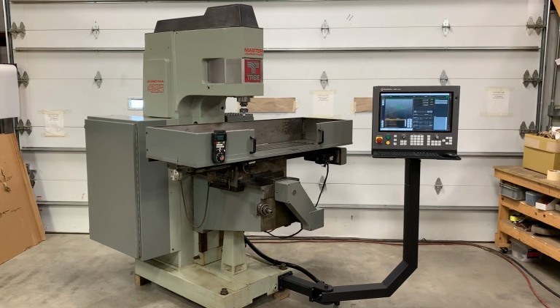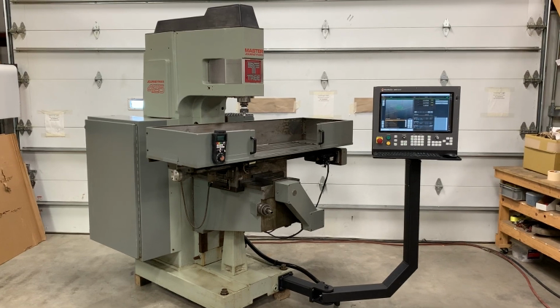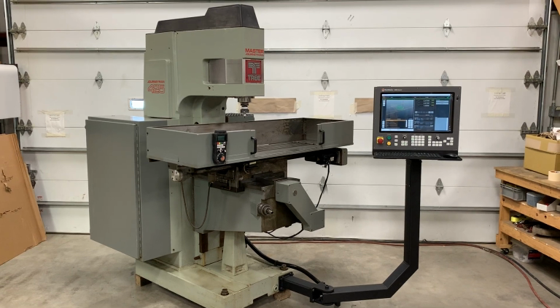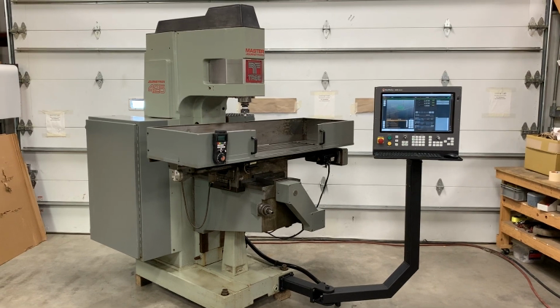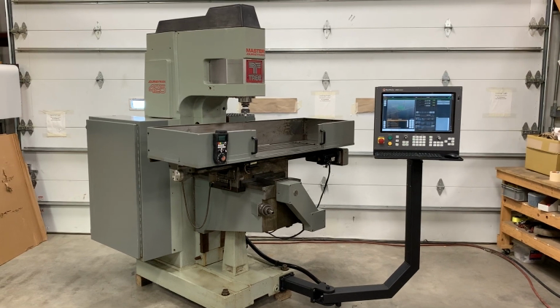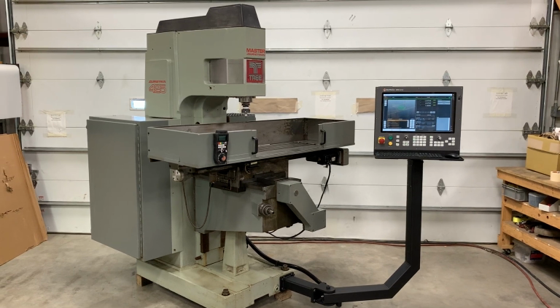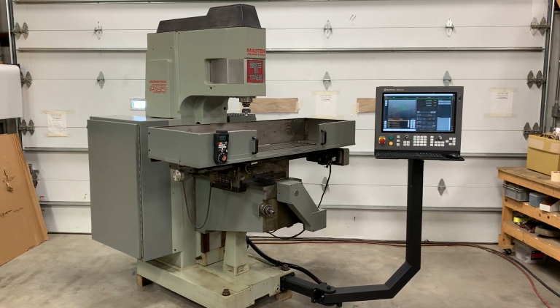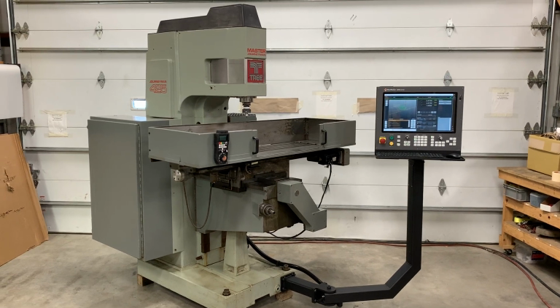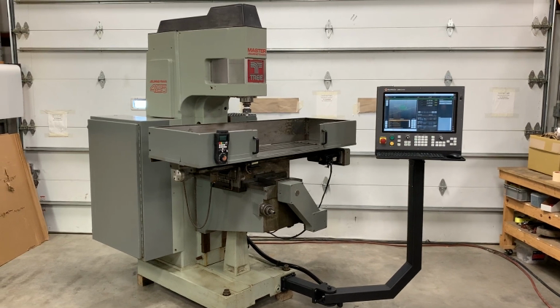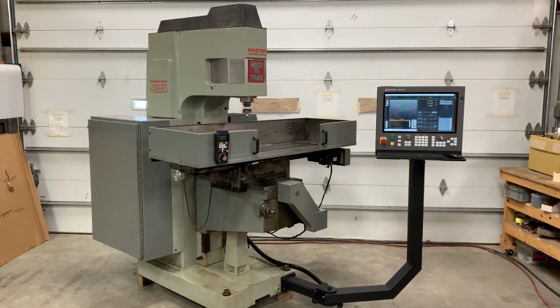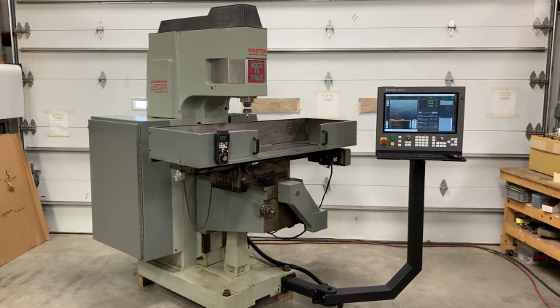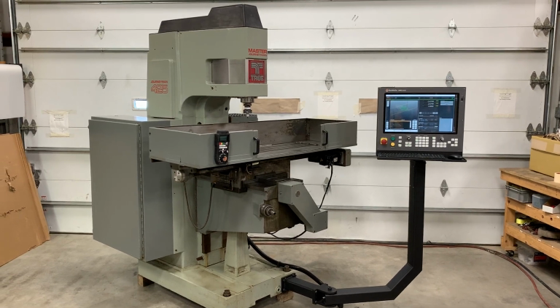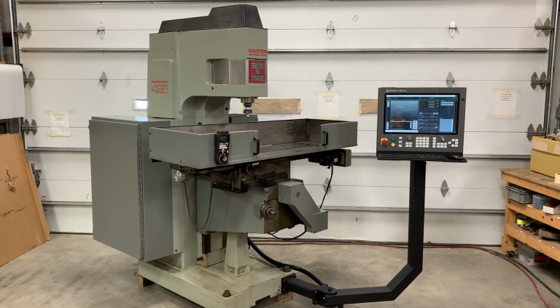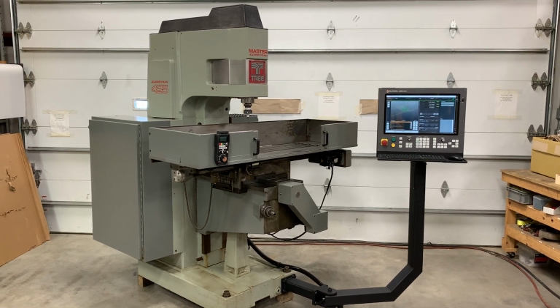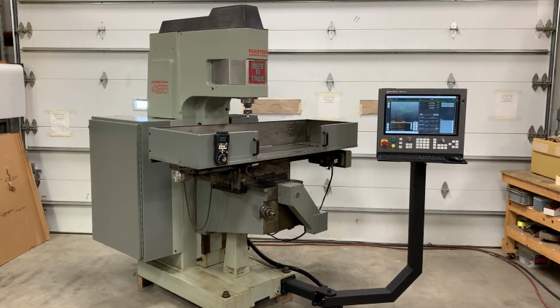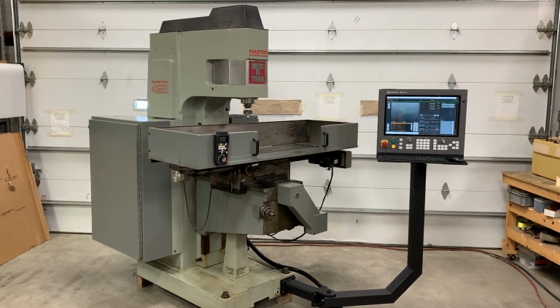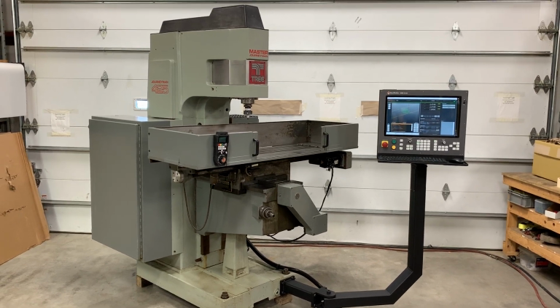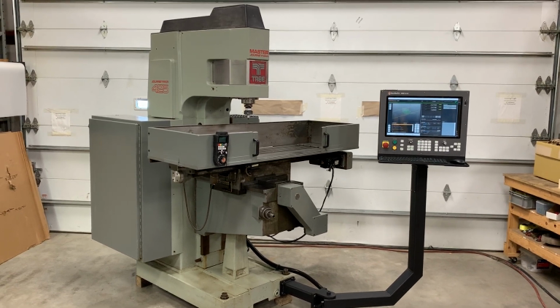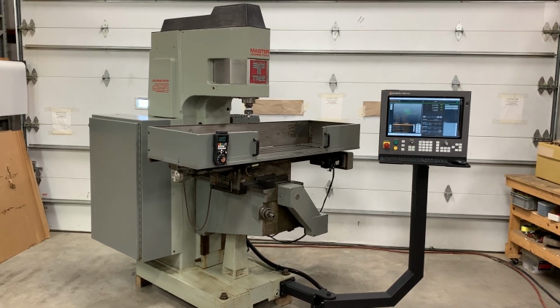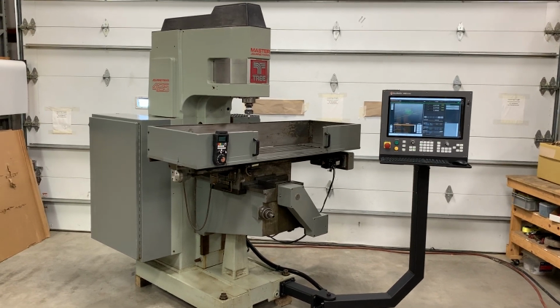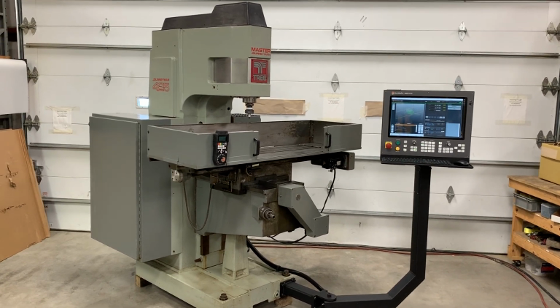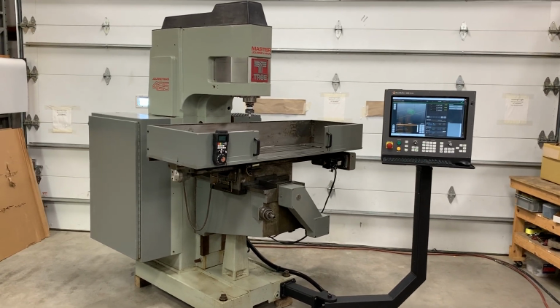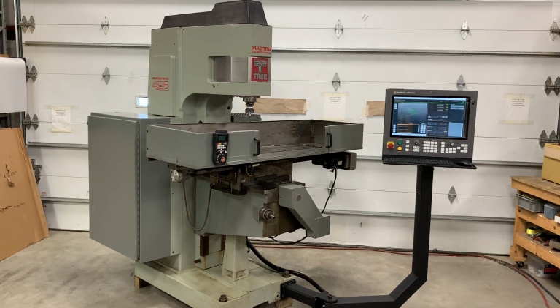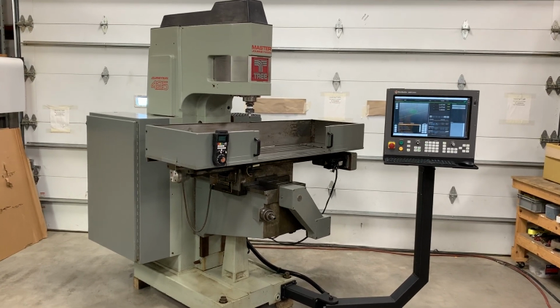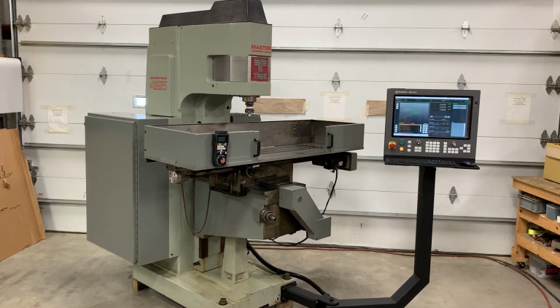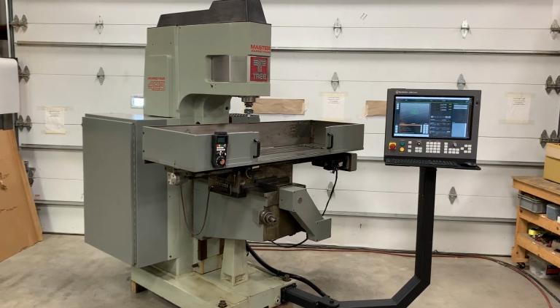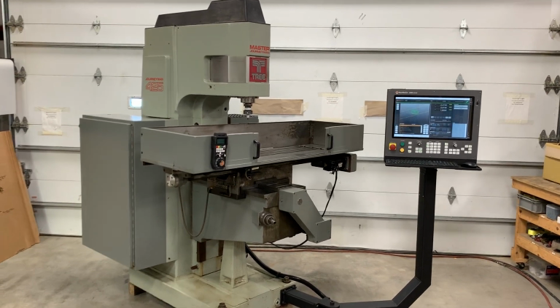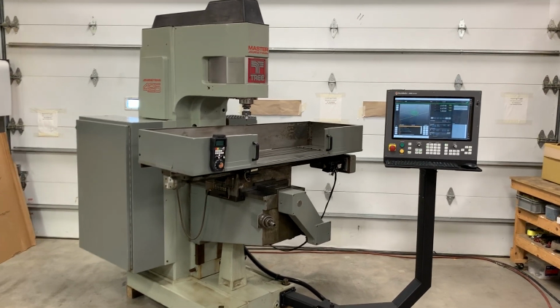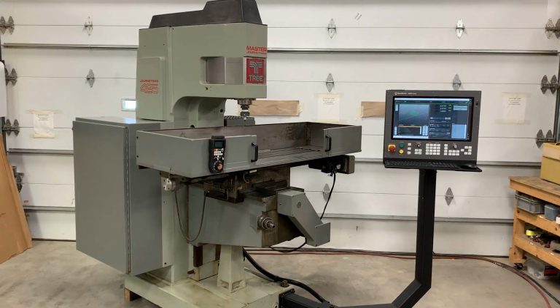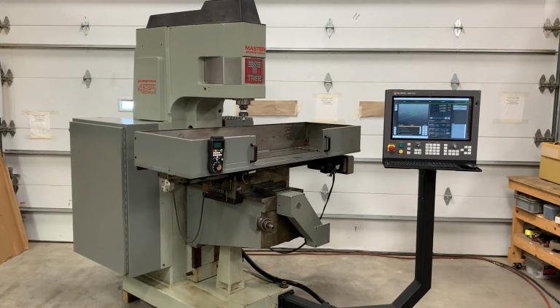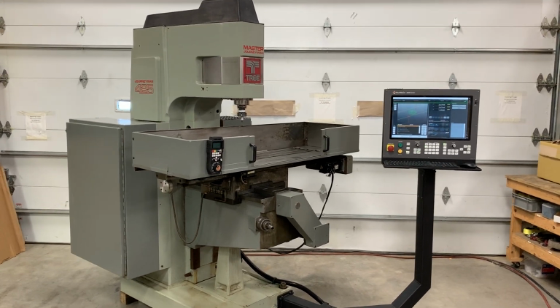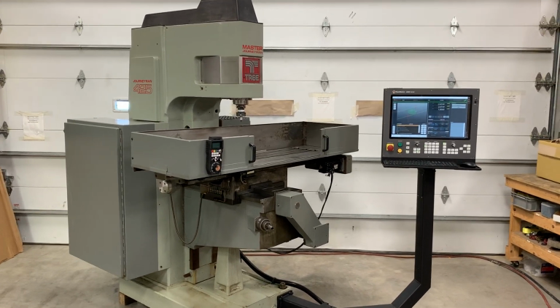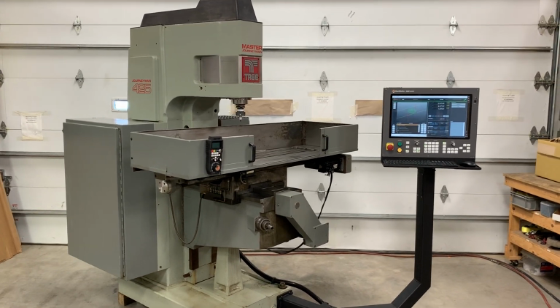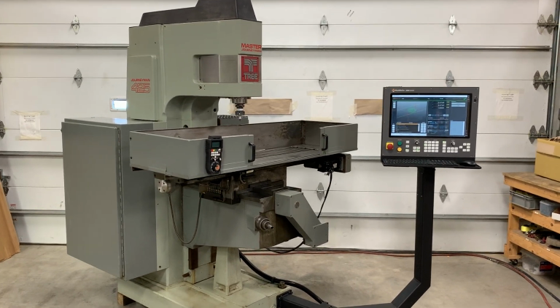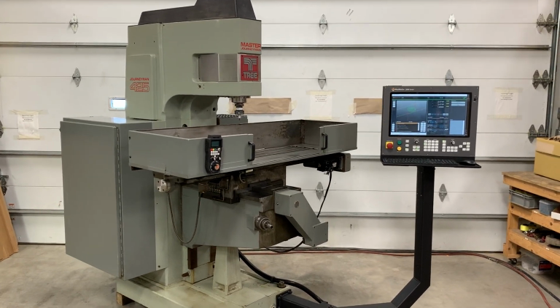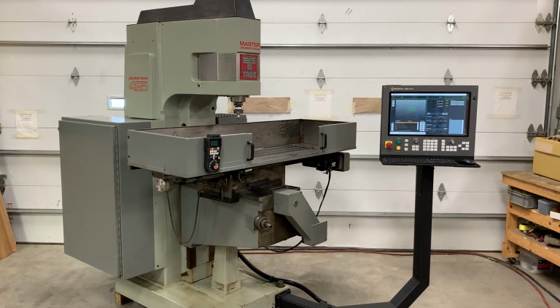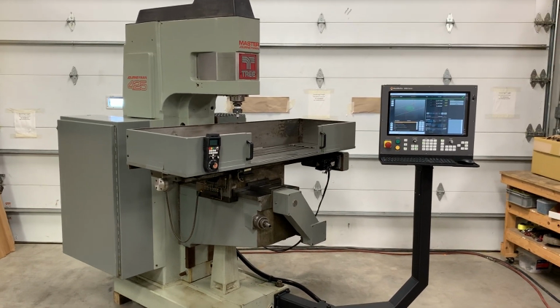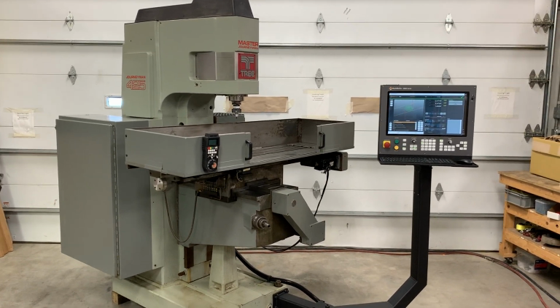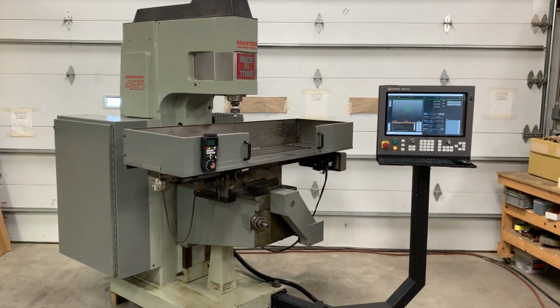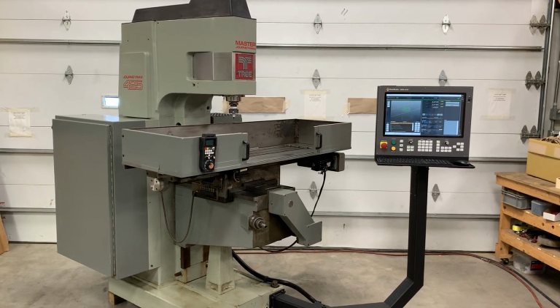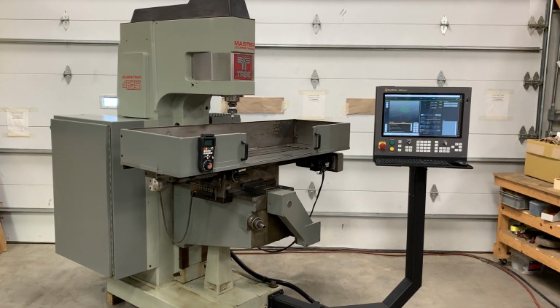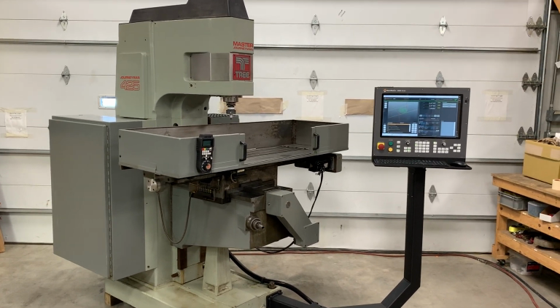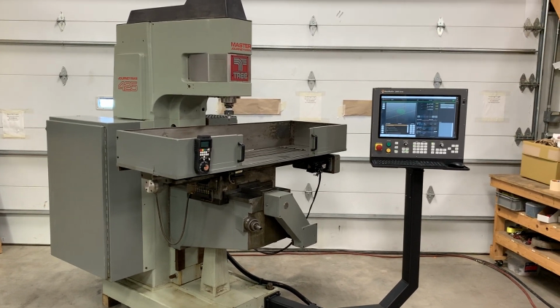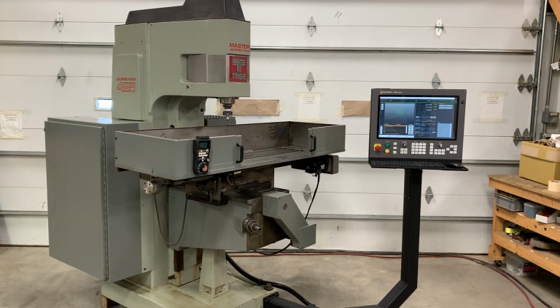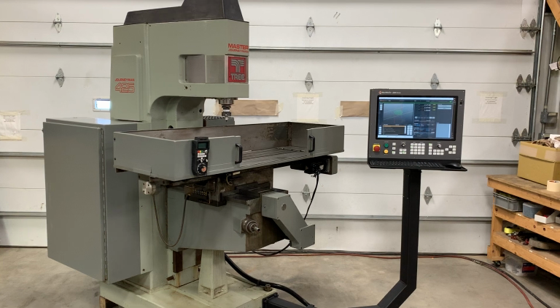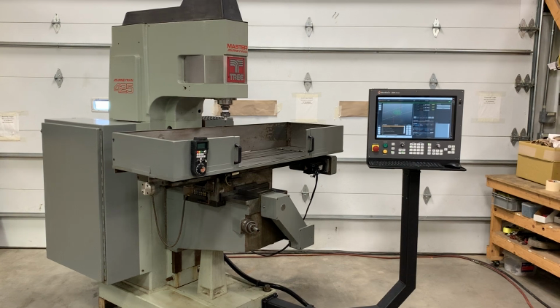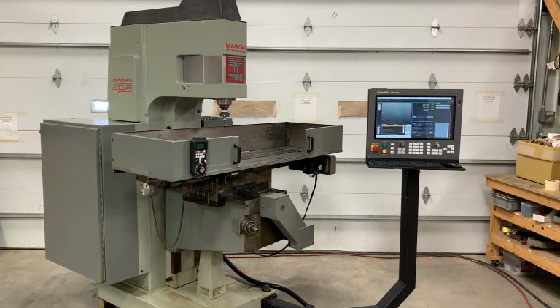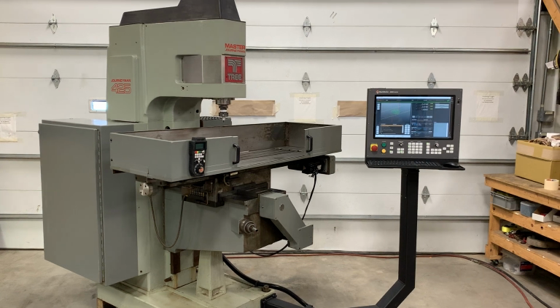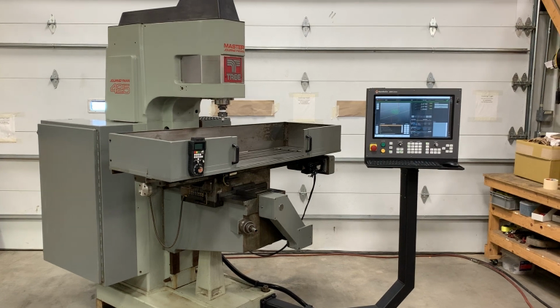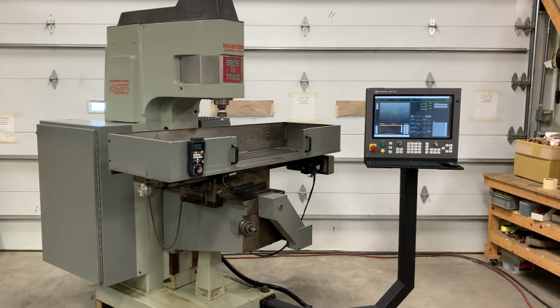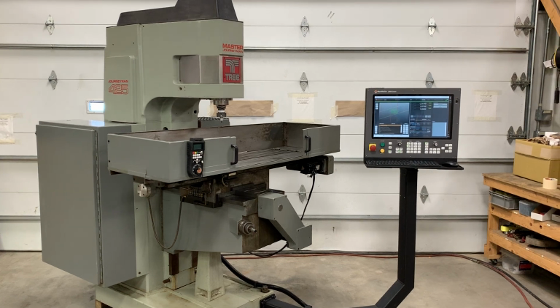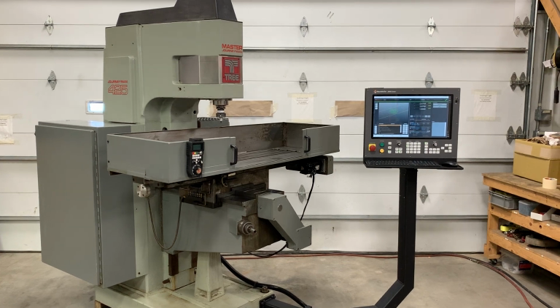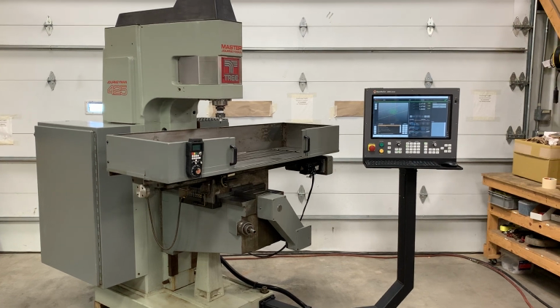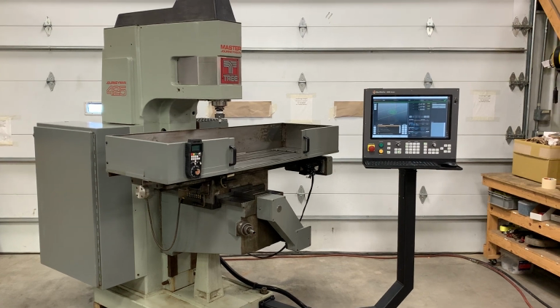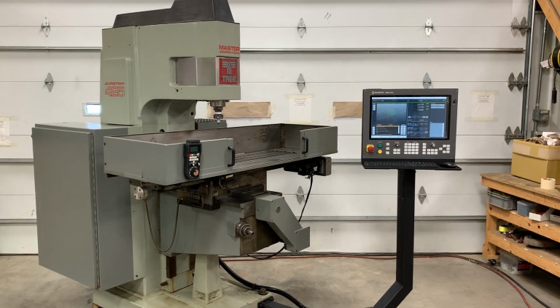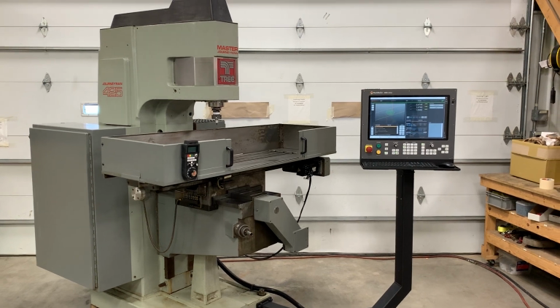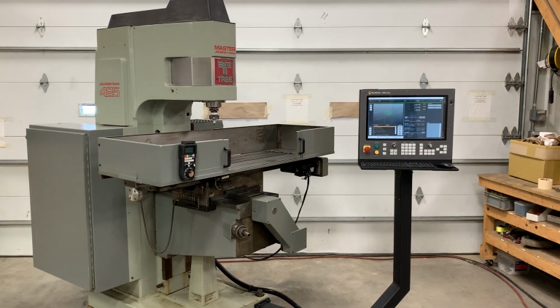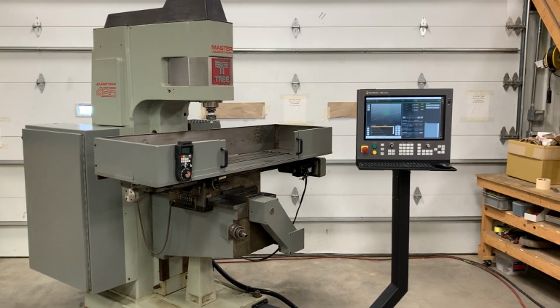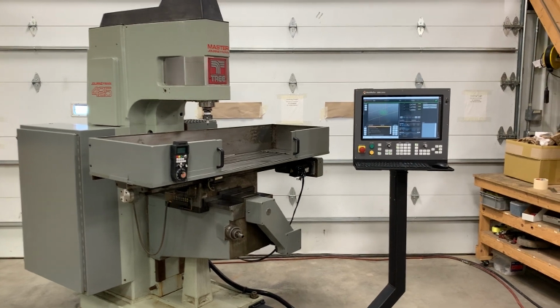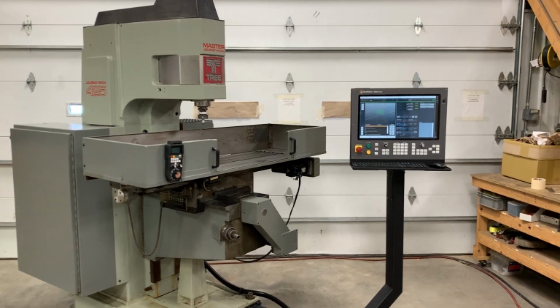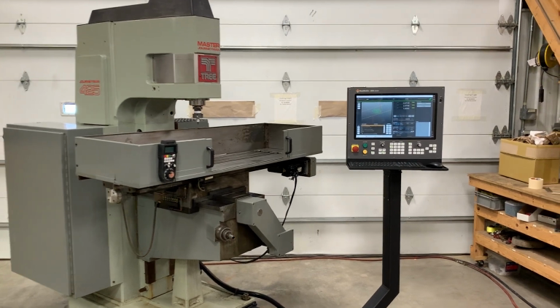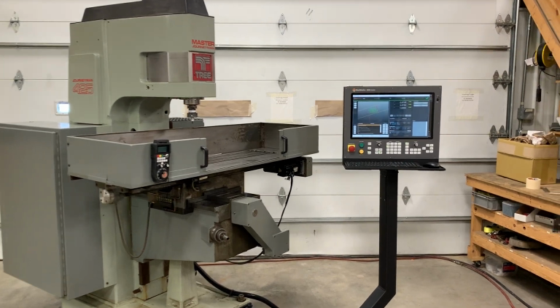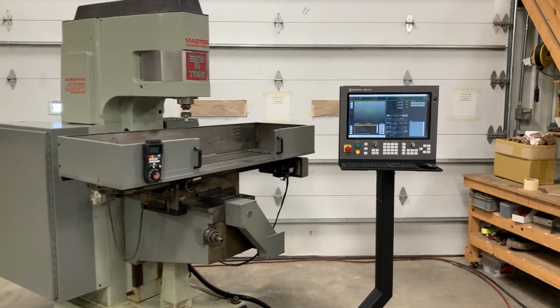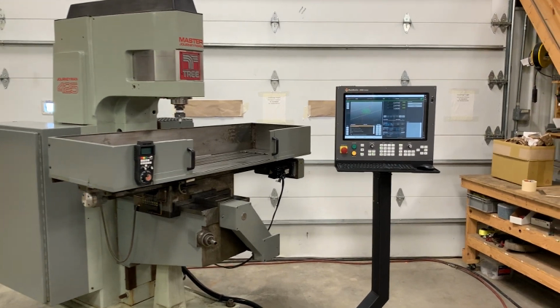Thanks for watching. I want to show you a Tree 425 Journeyman. It's a really nice machine.